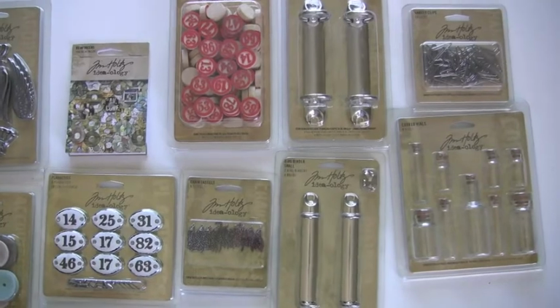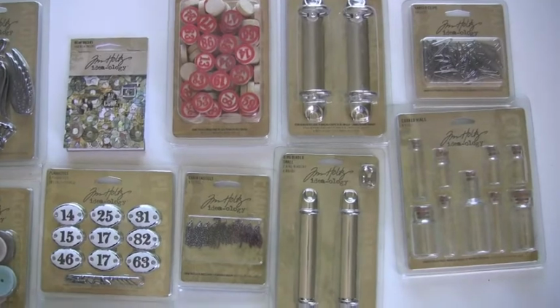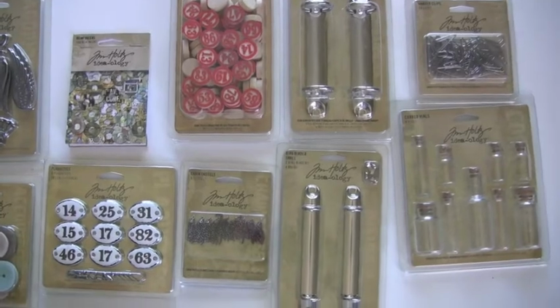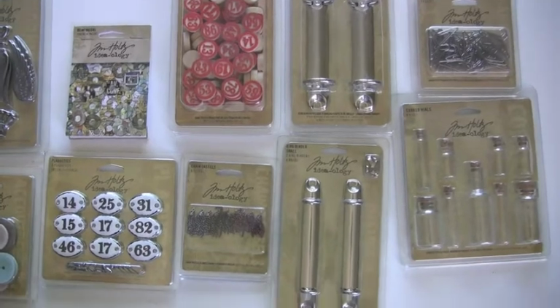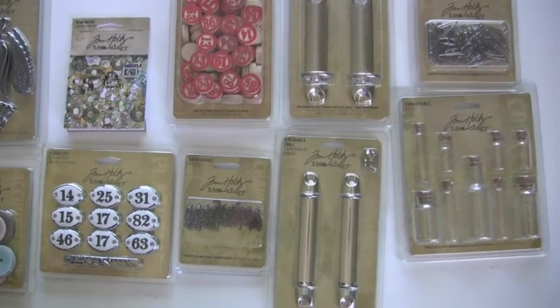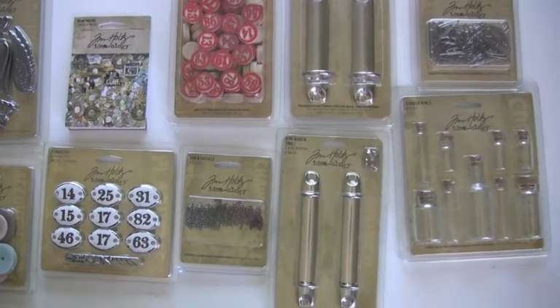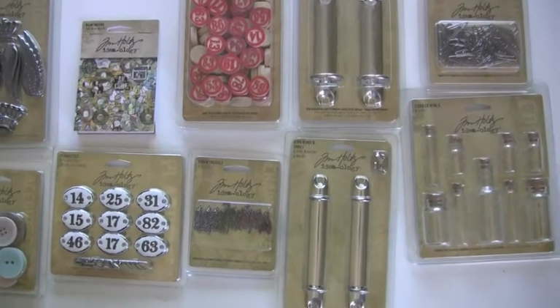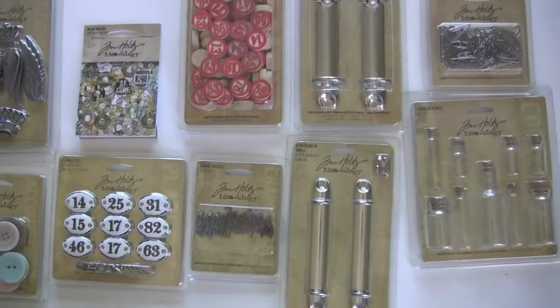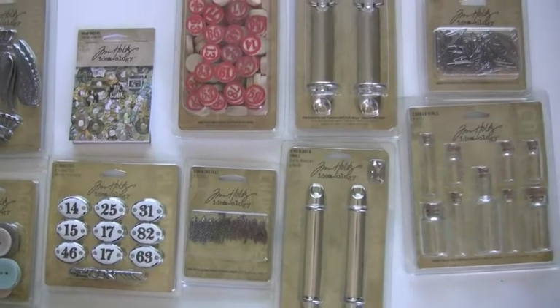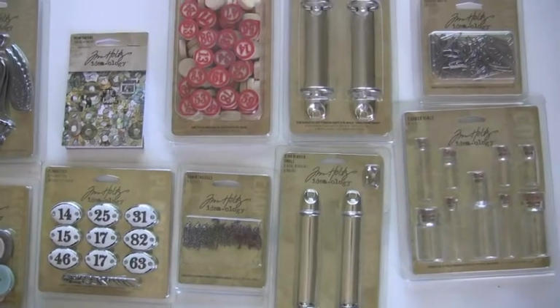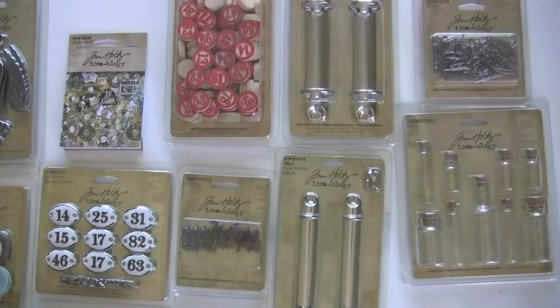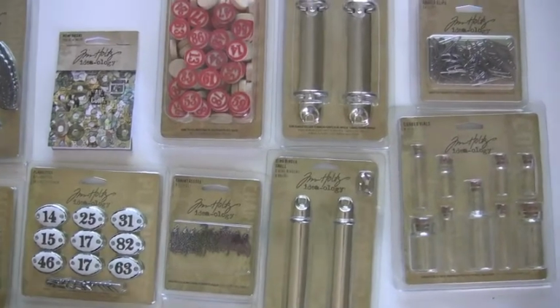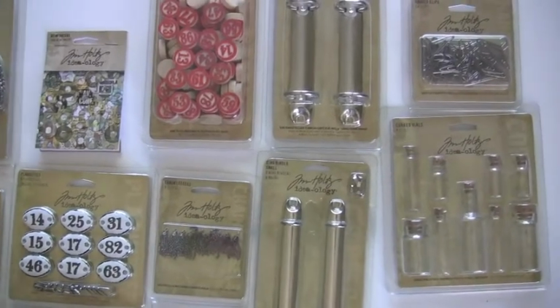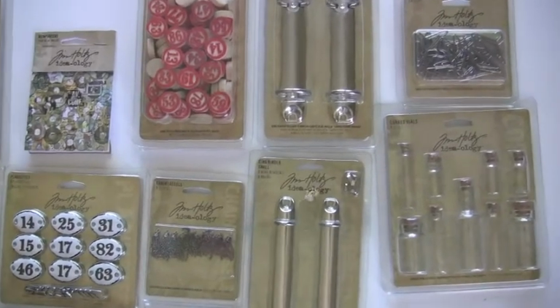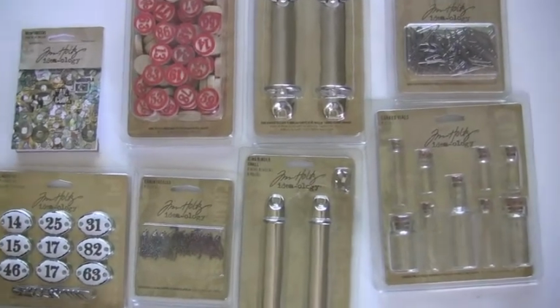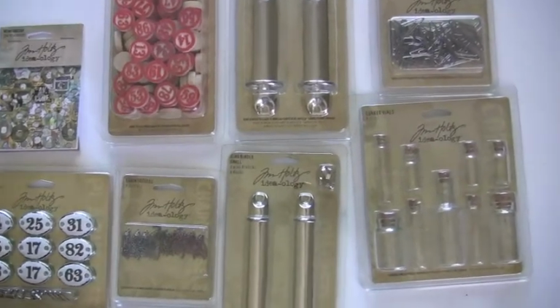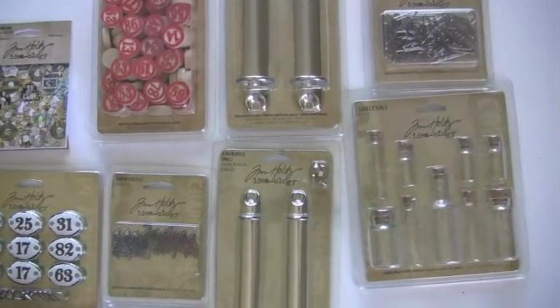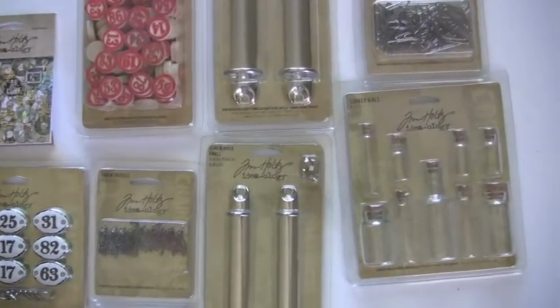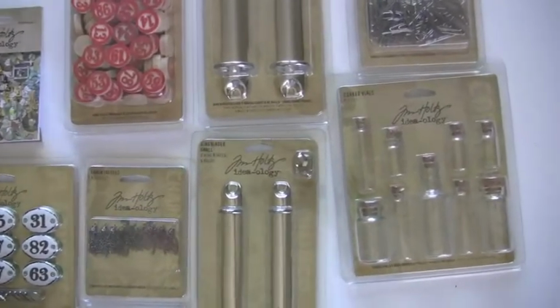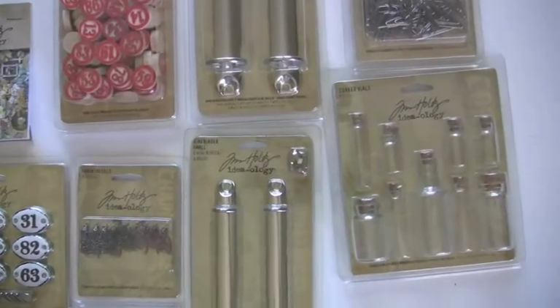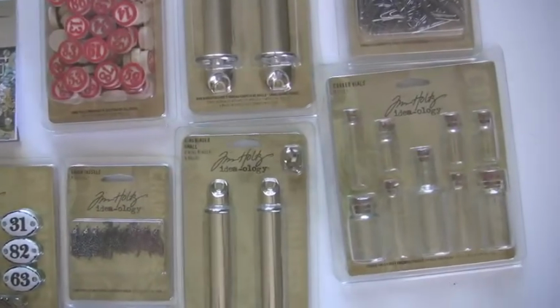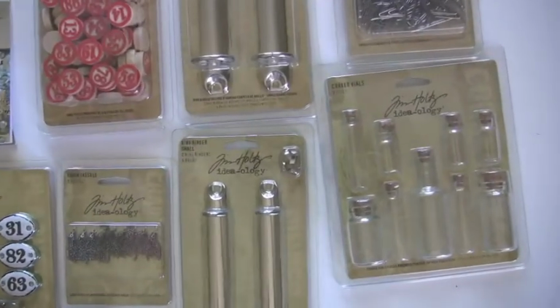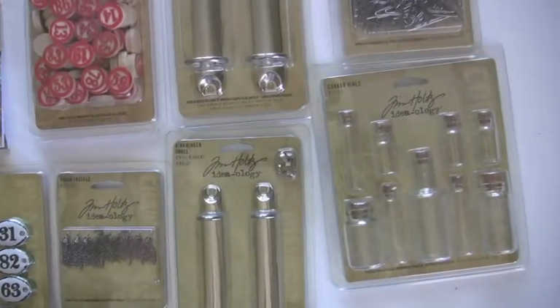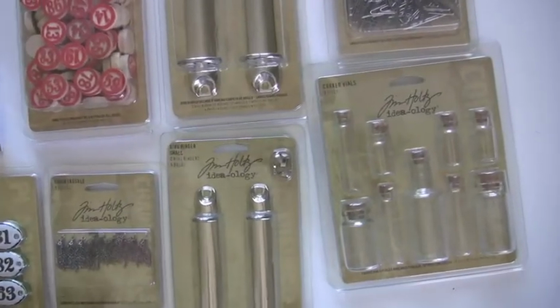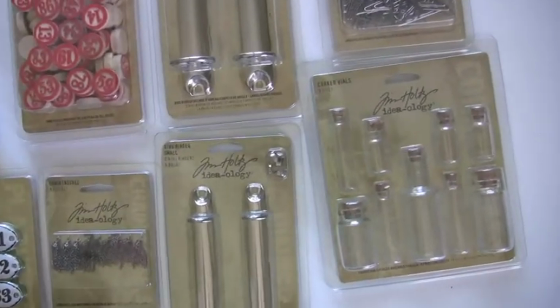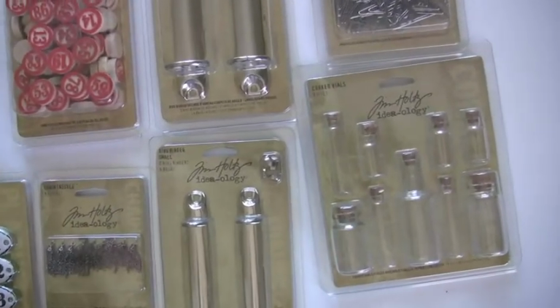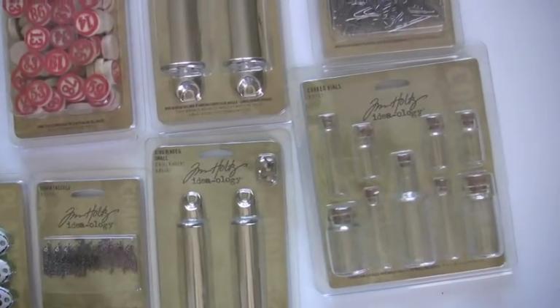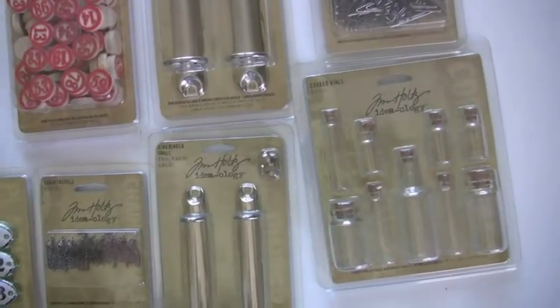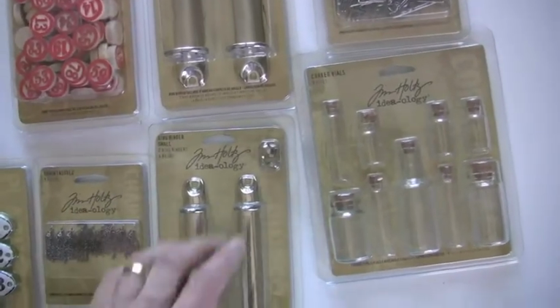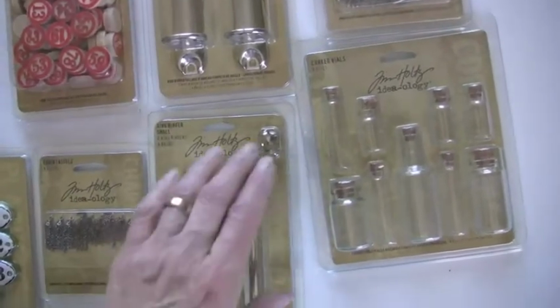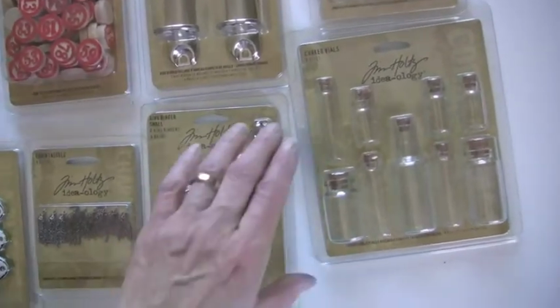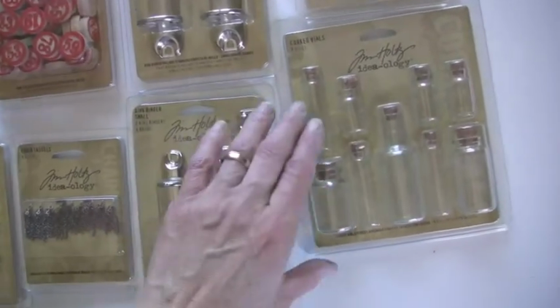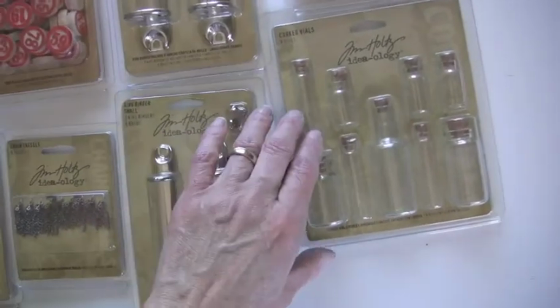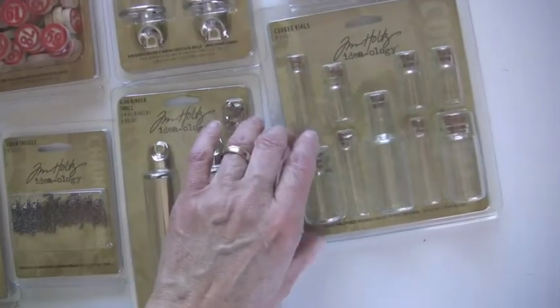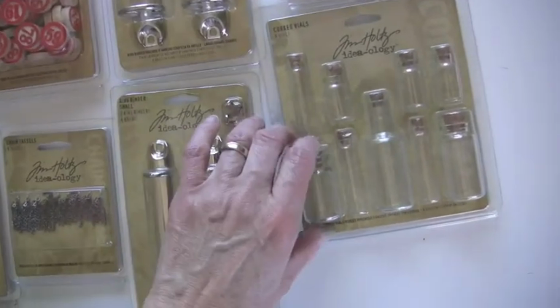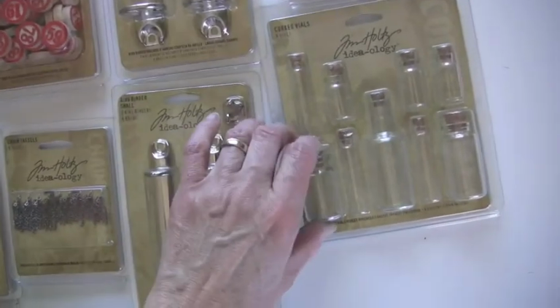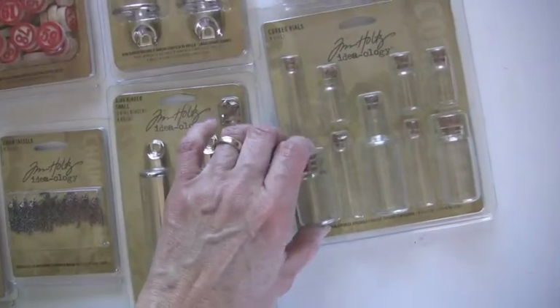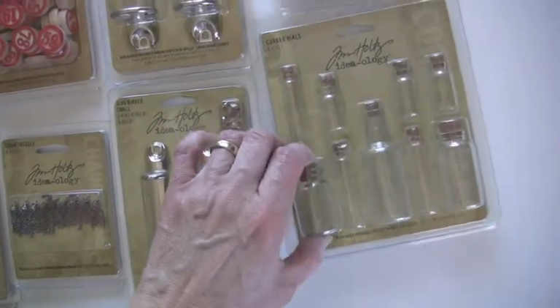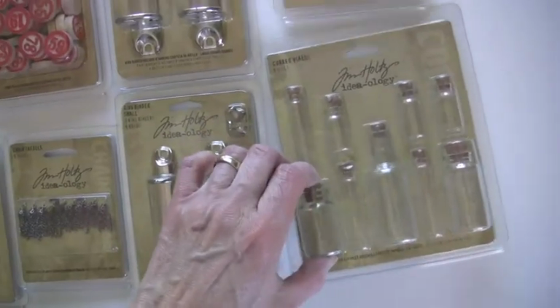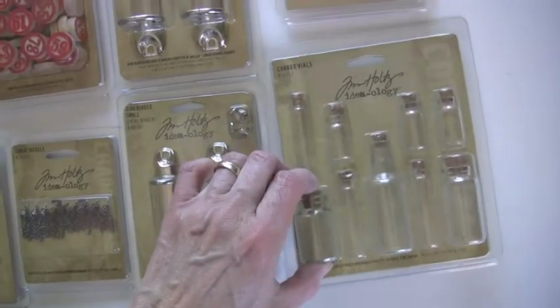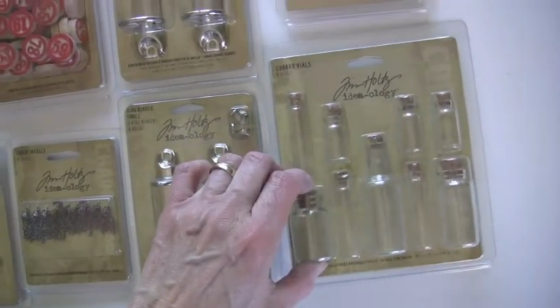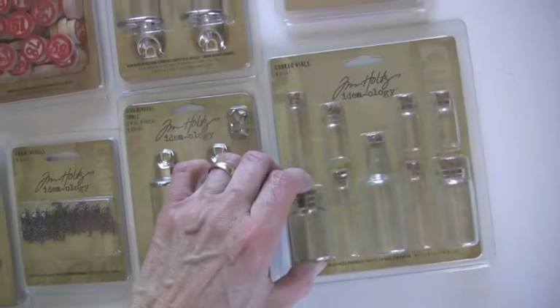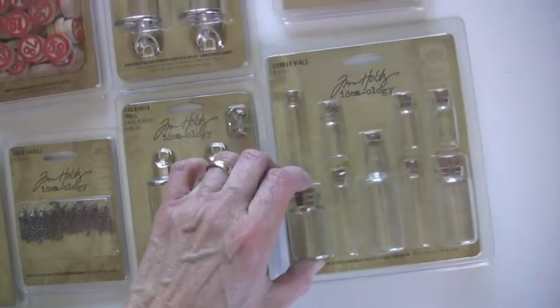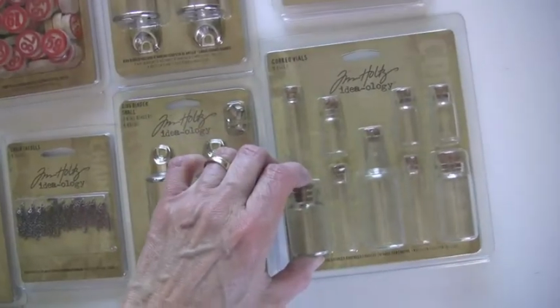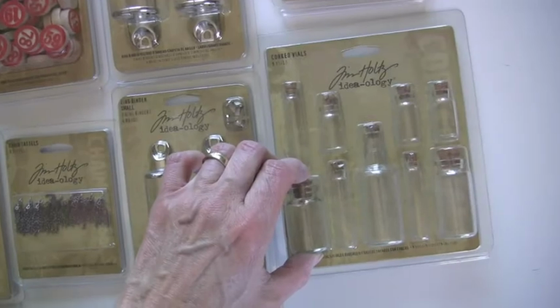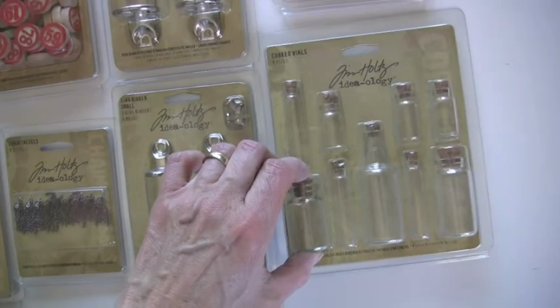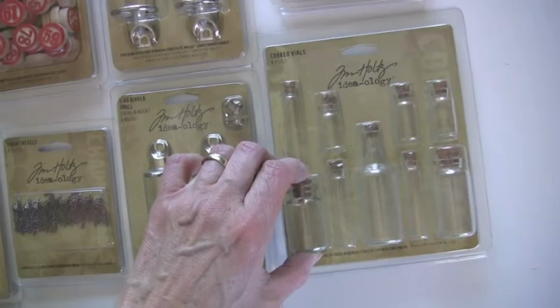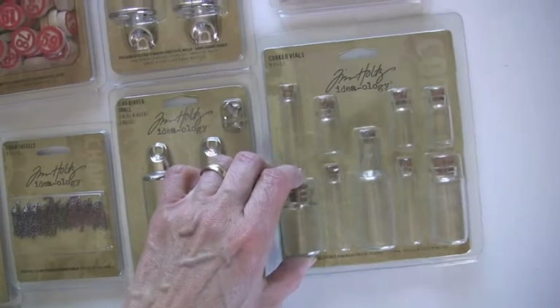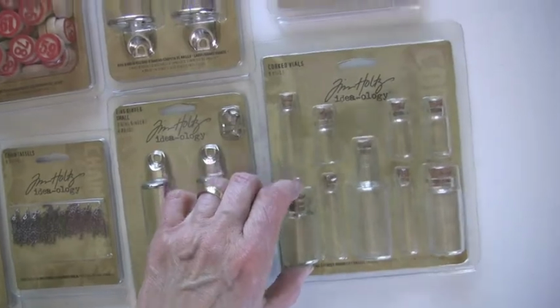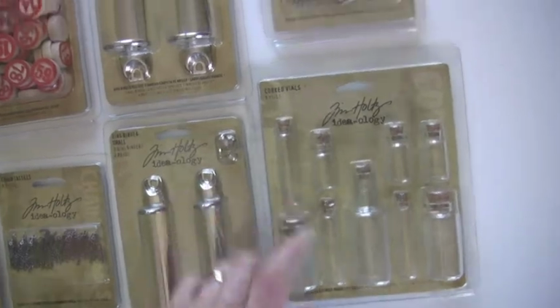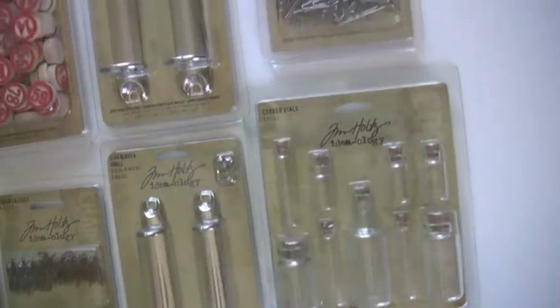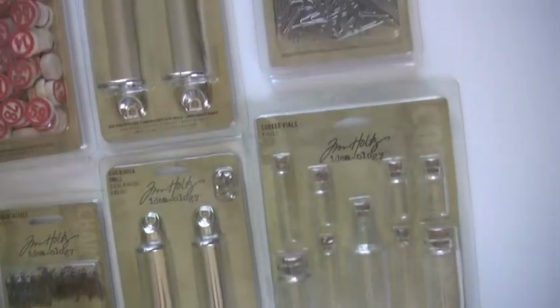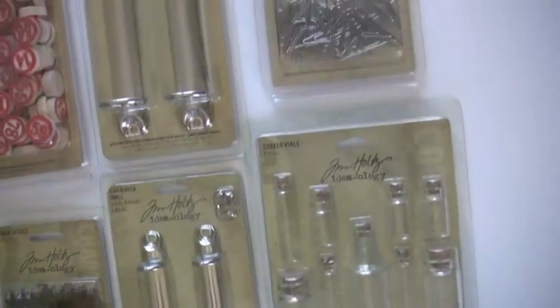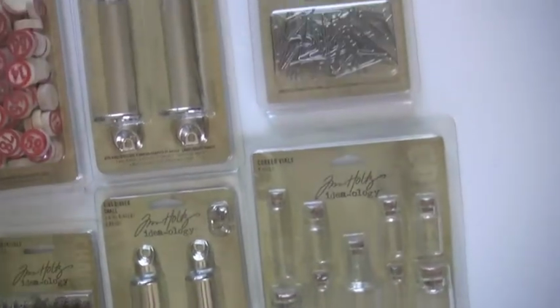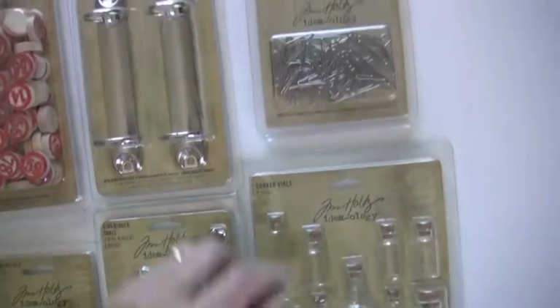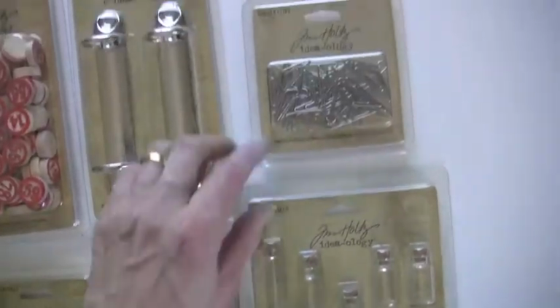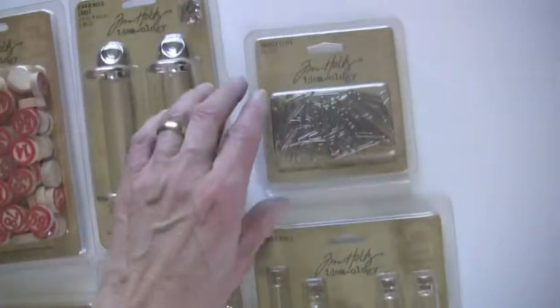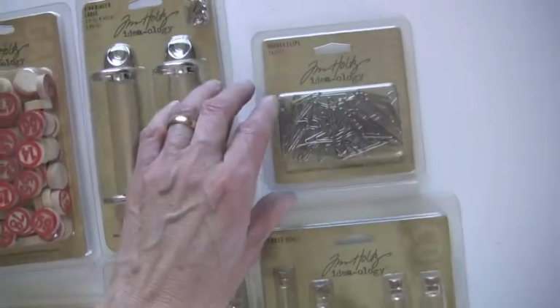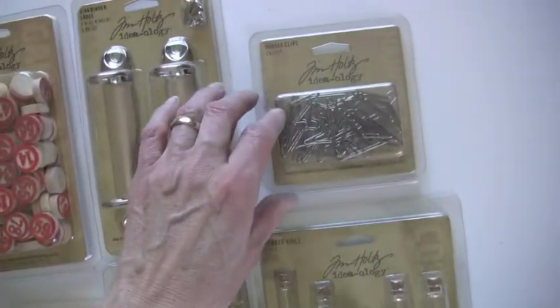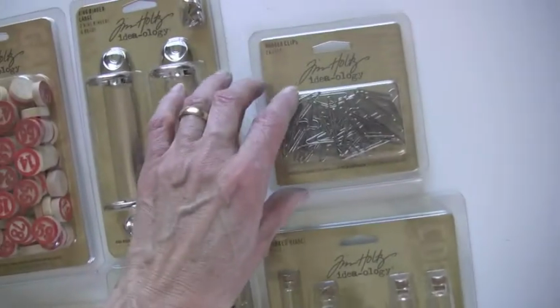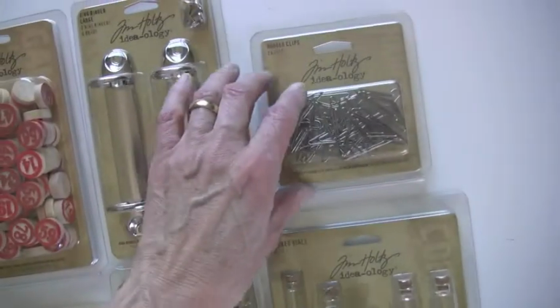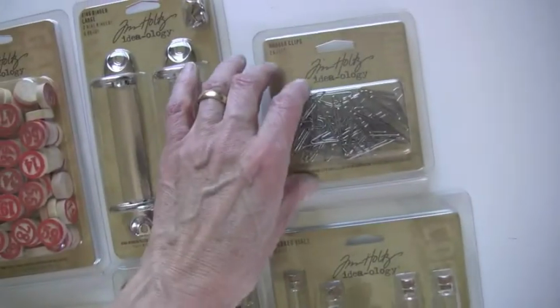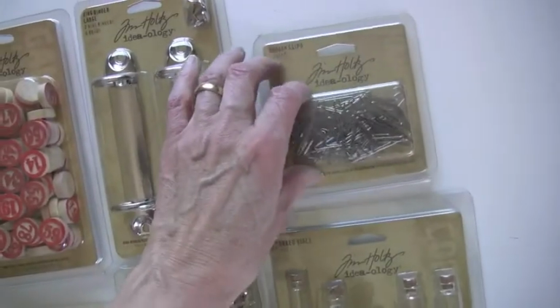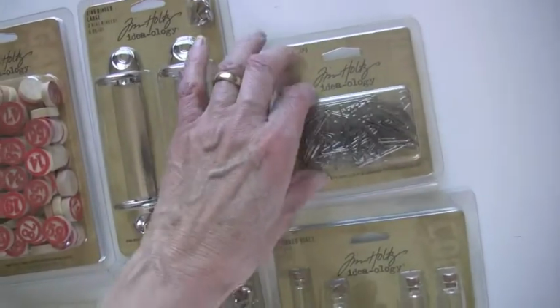We feature Tim Holtz products, all of them, at bluemoonscrapbooking.com. Orders over $50 ship for free, so we'd love for you to stop in.